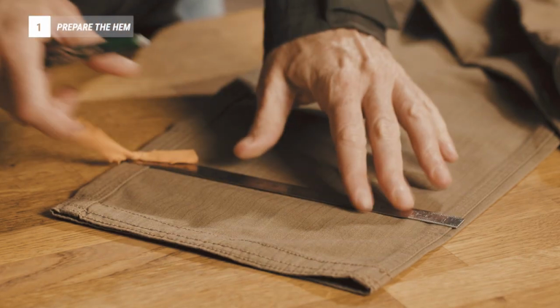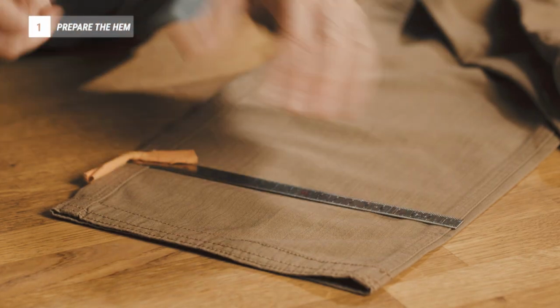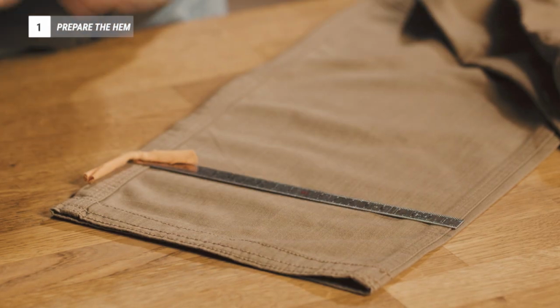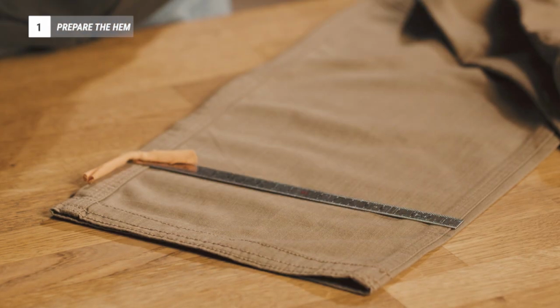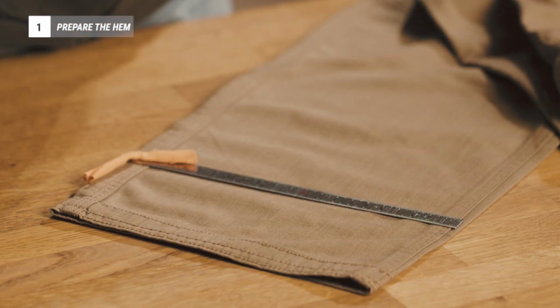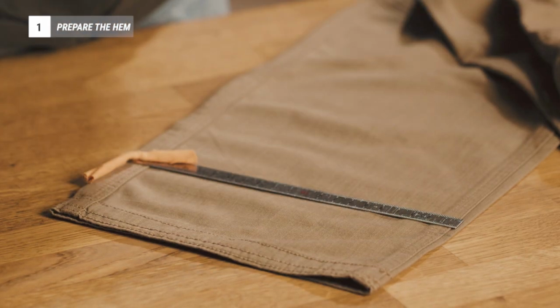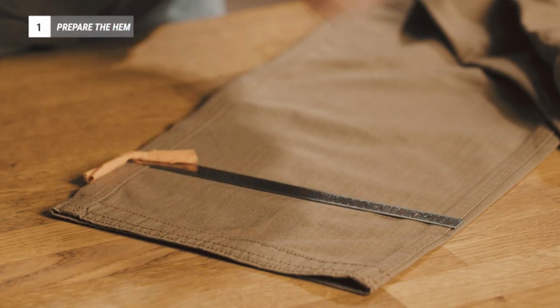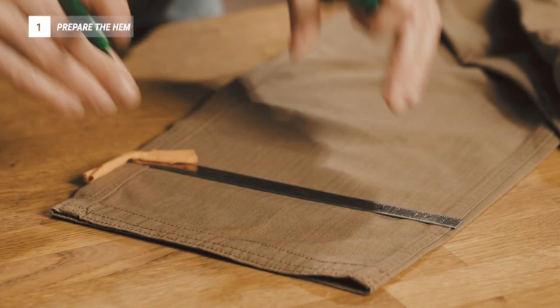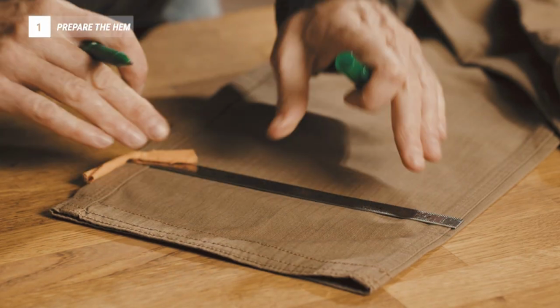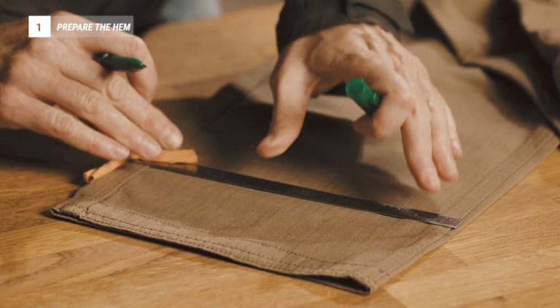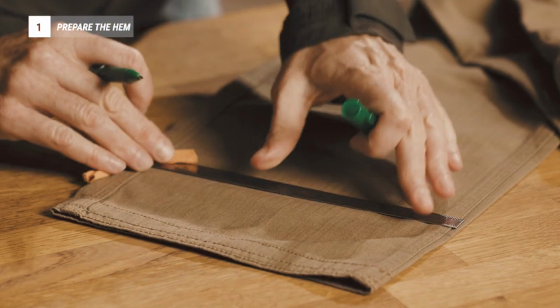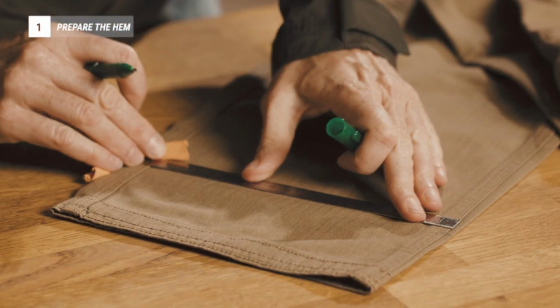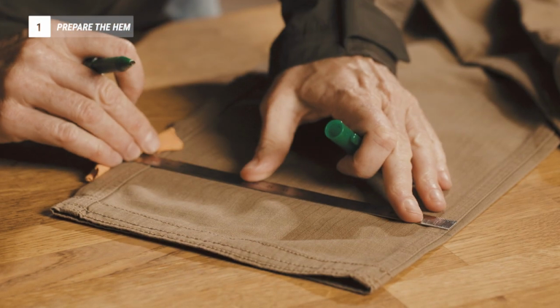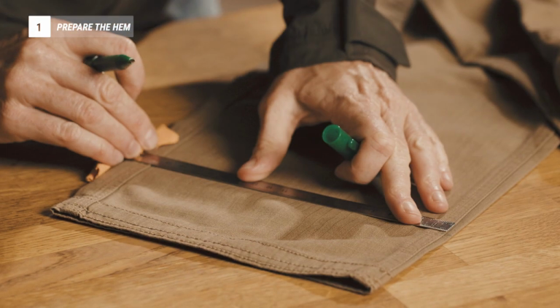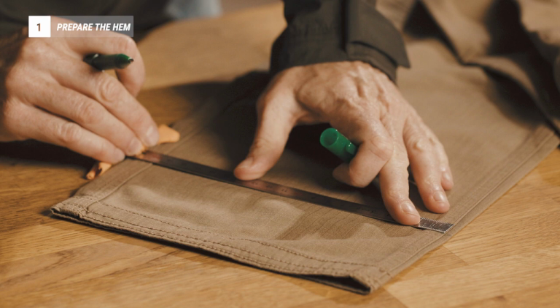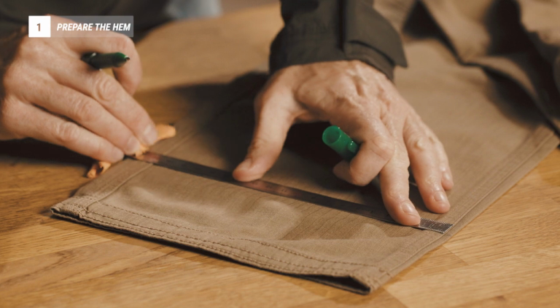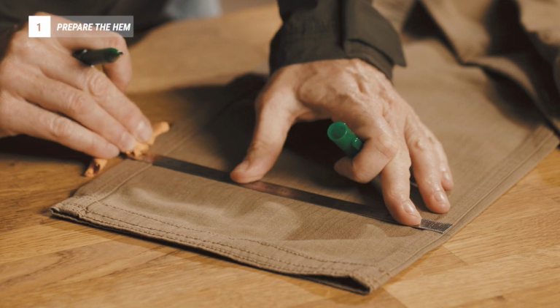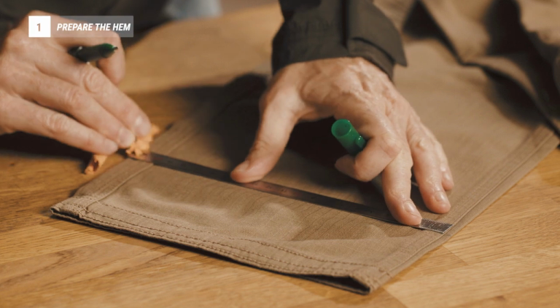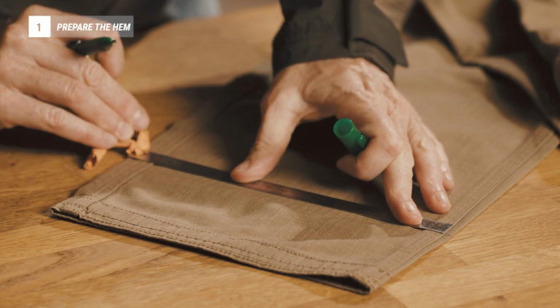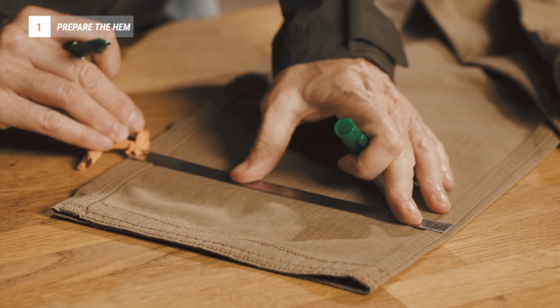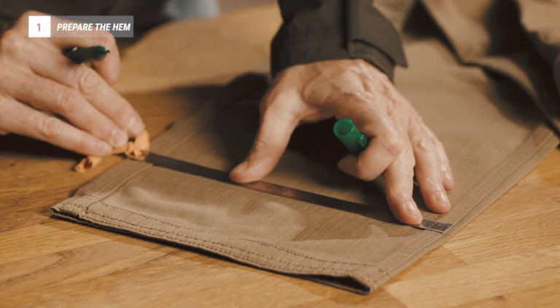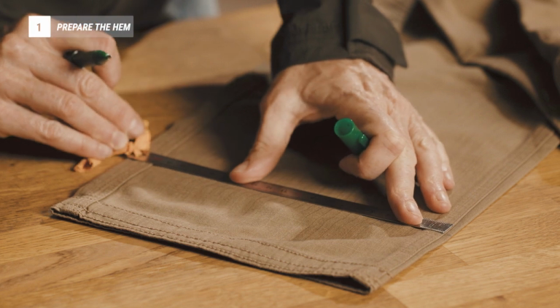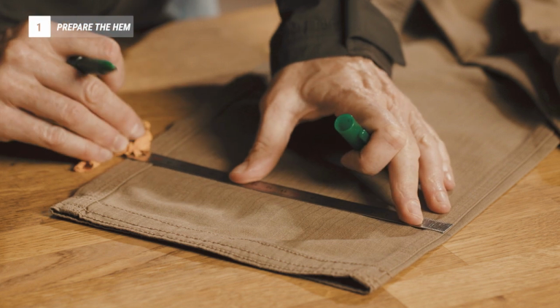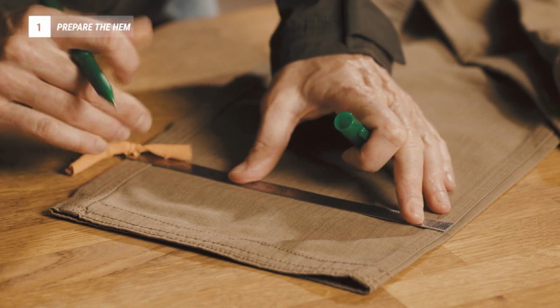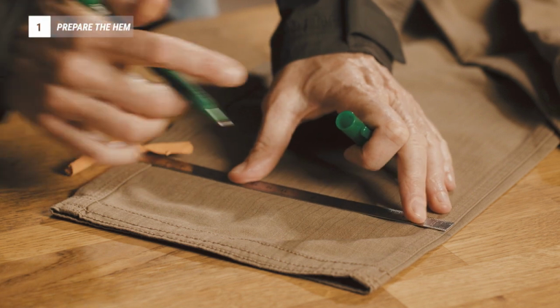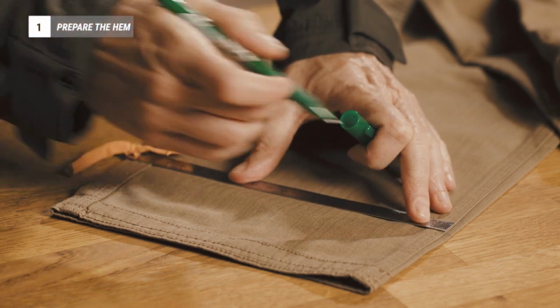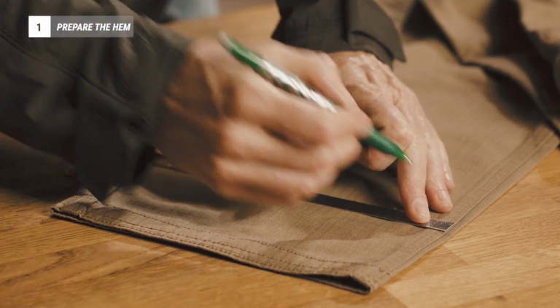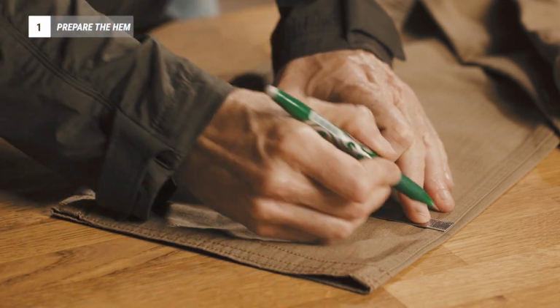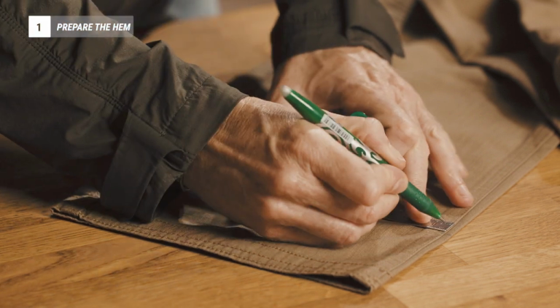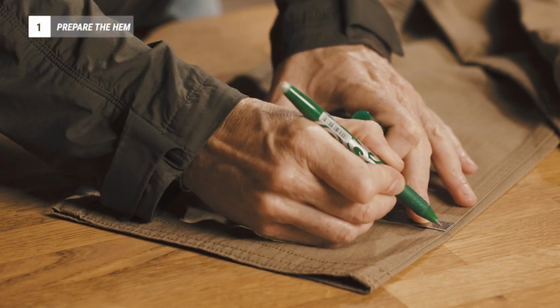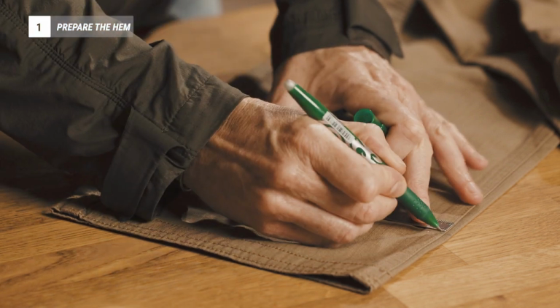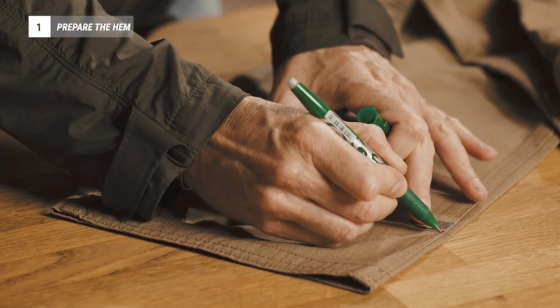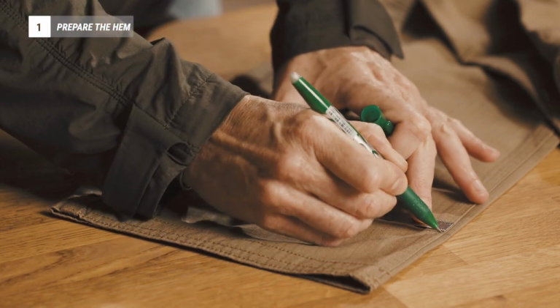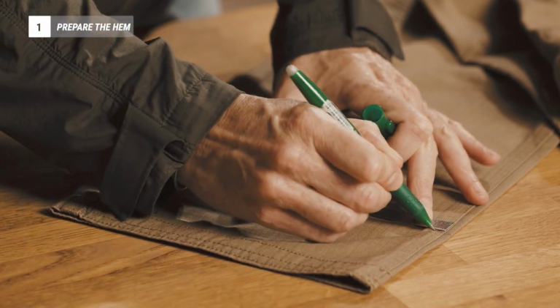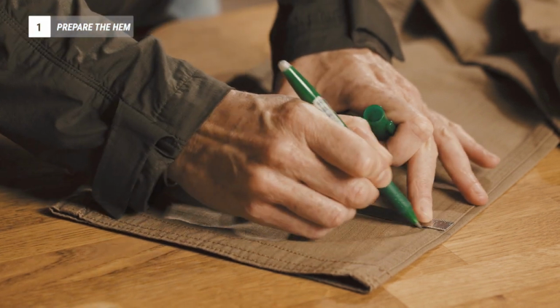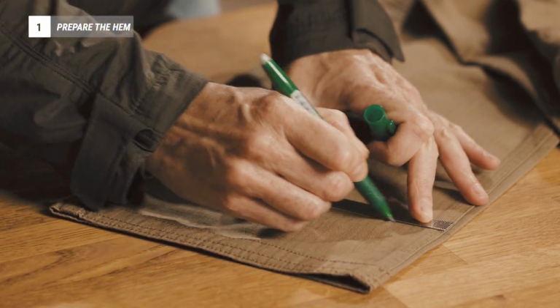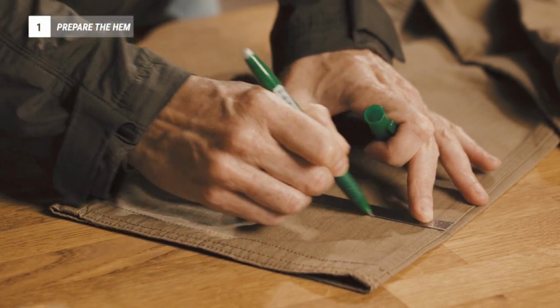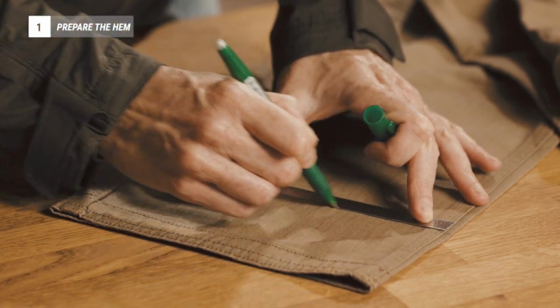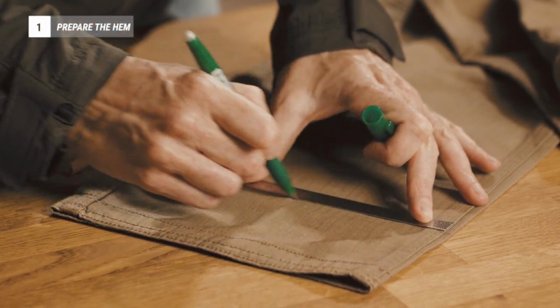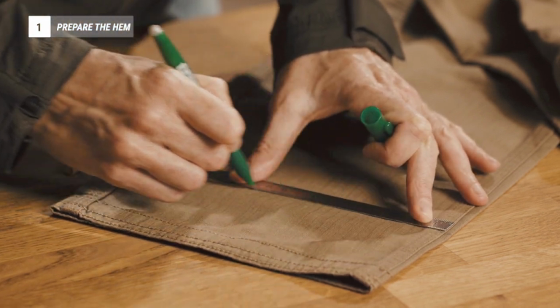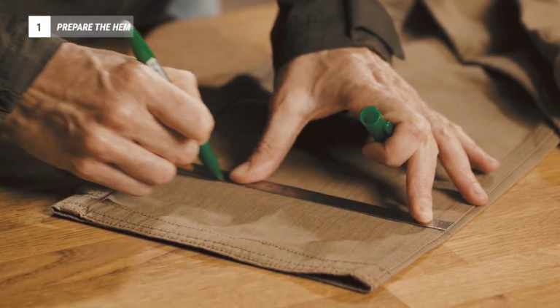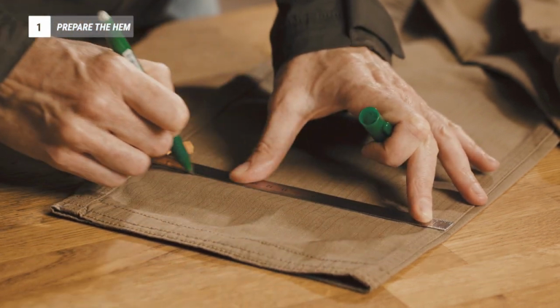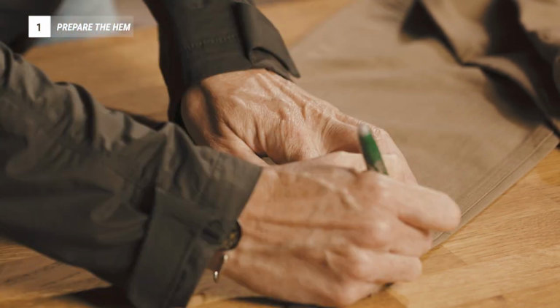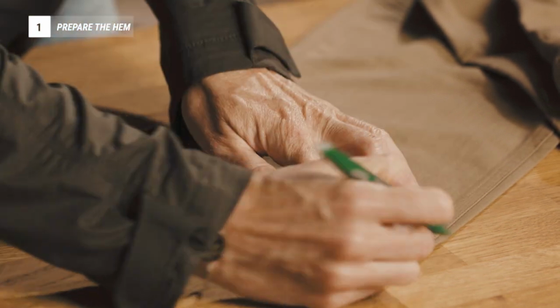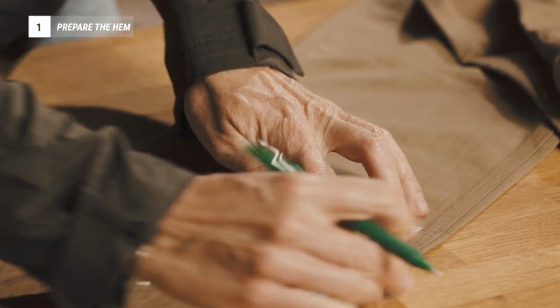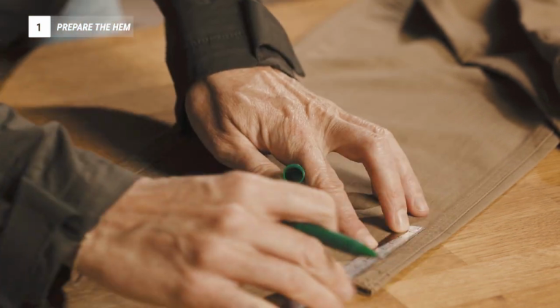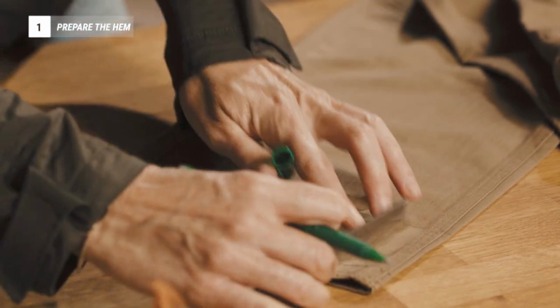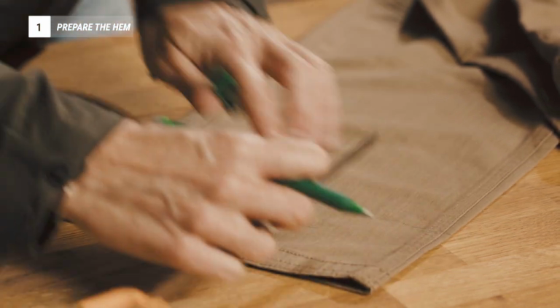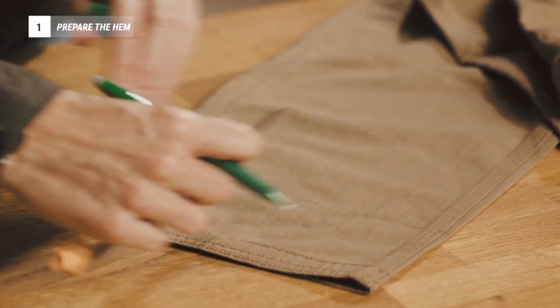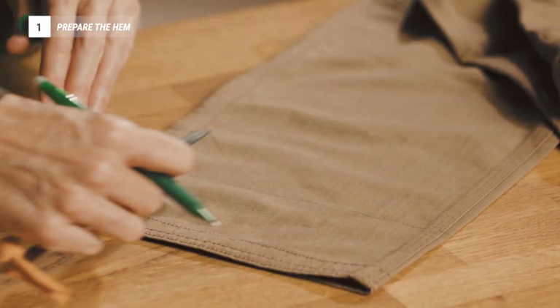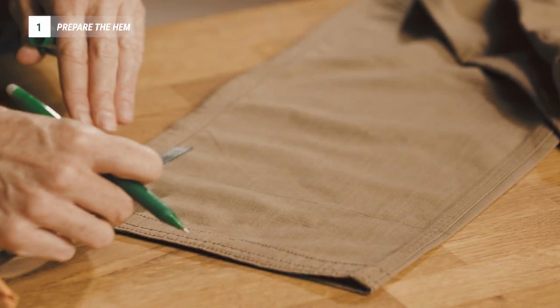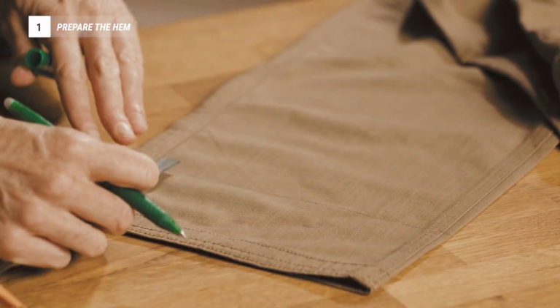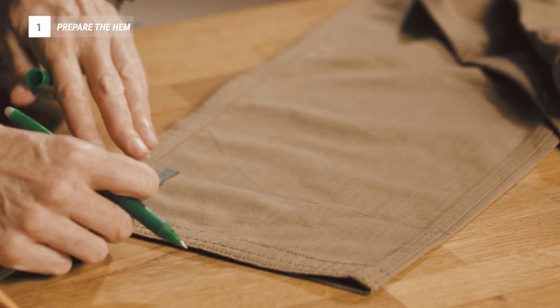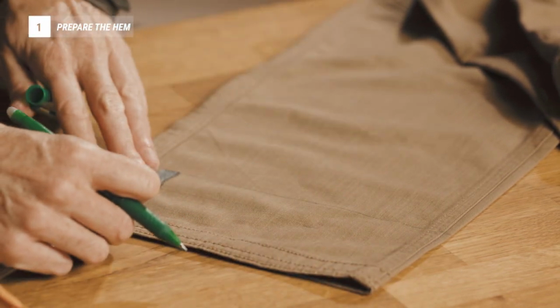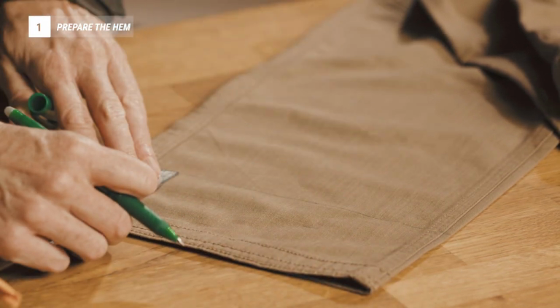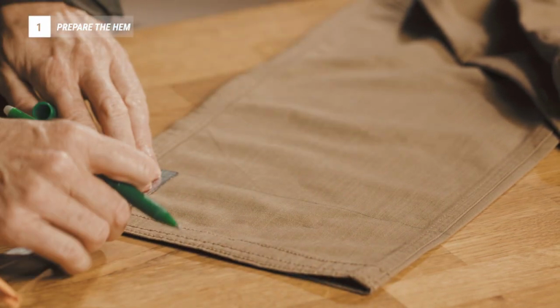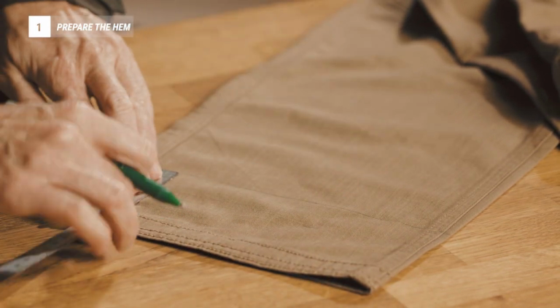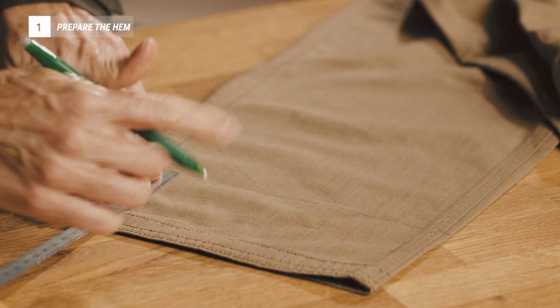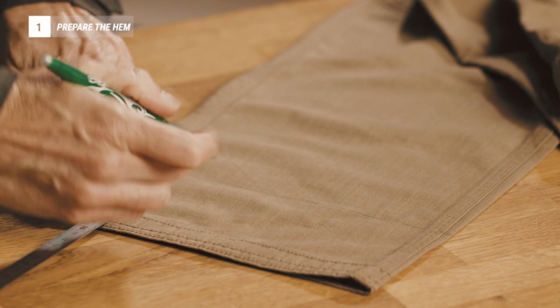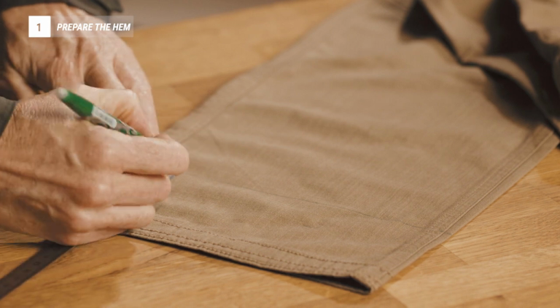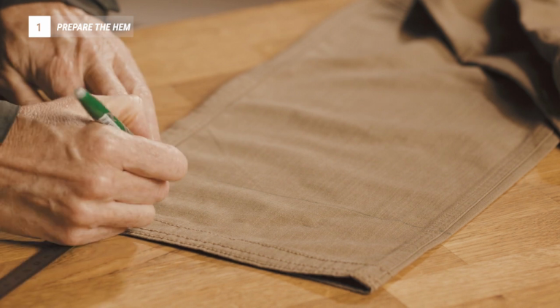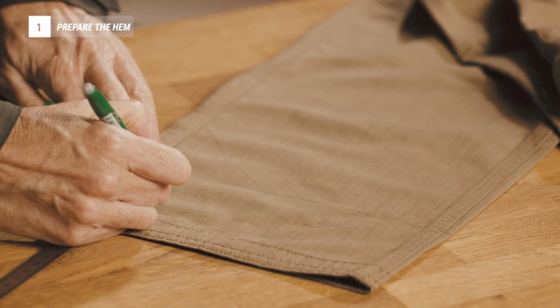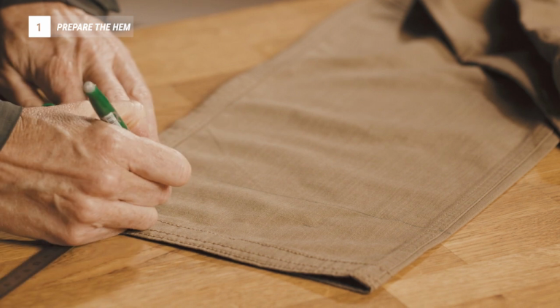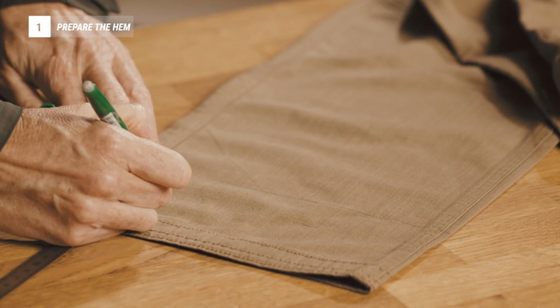Use an iron to make a first fold of one centimeter, then create a second fold of two centimeters.